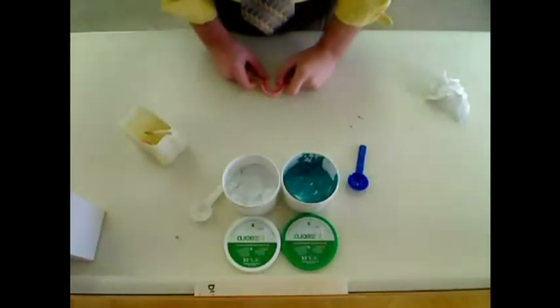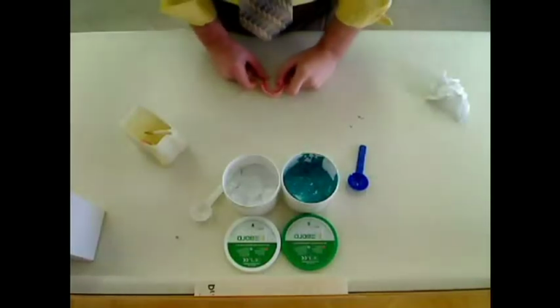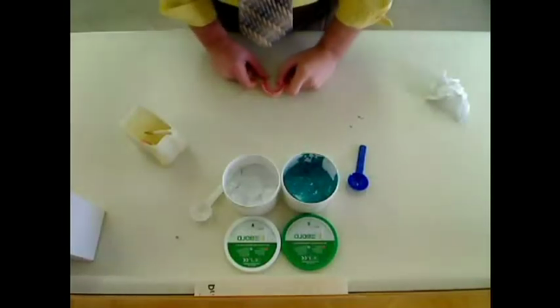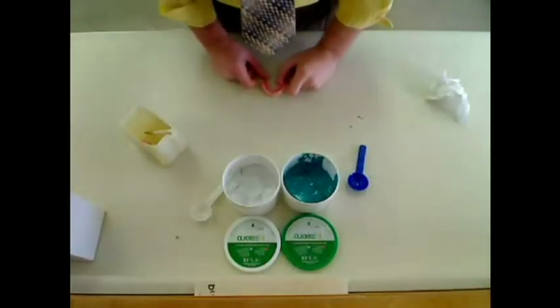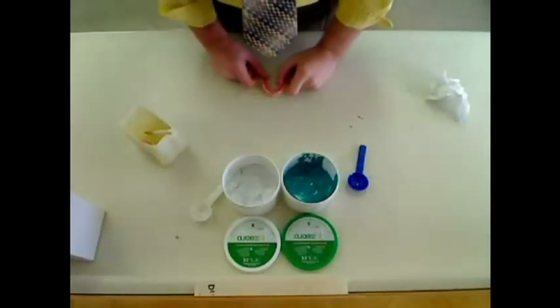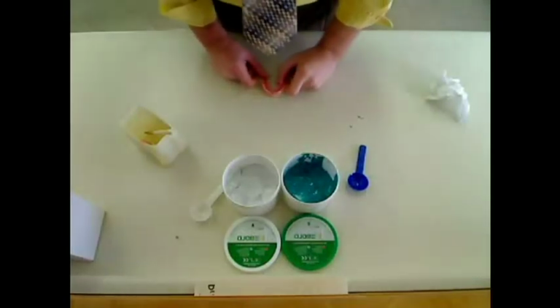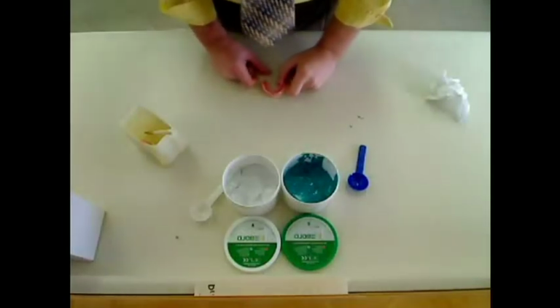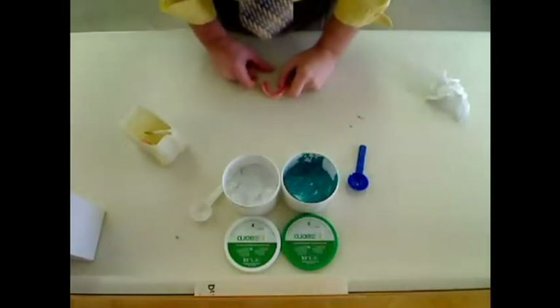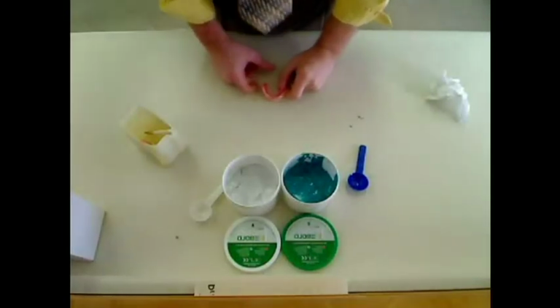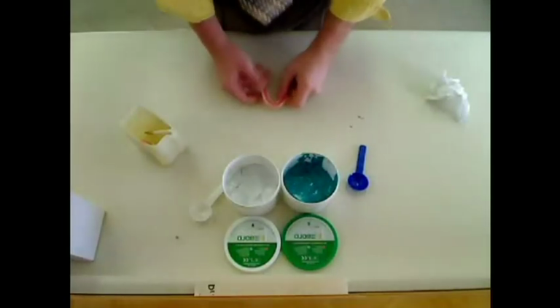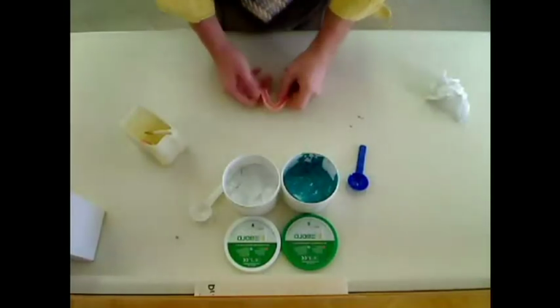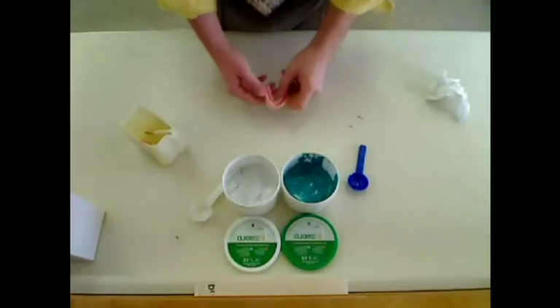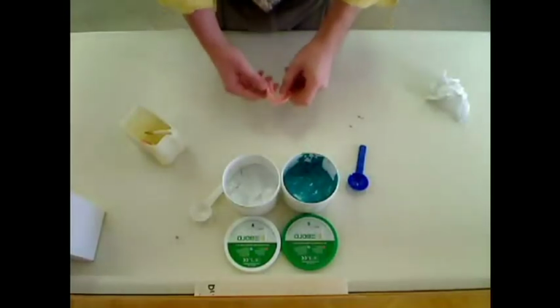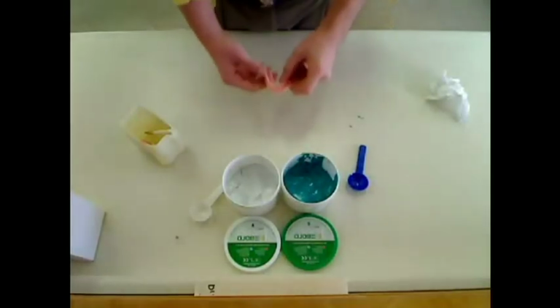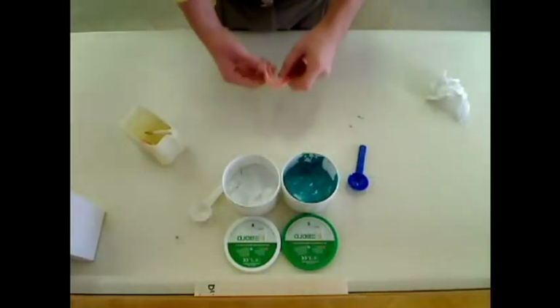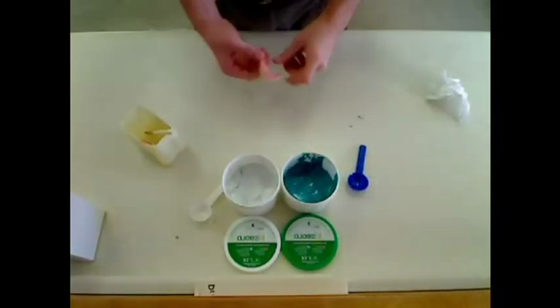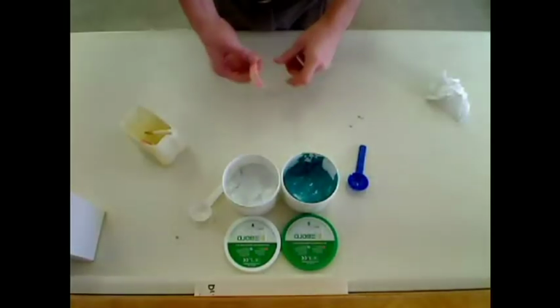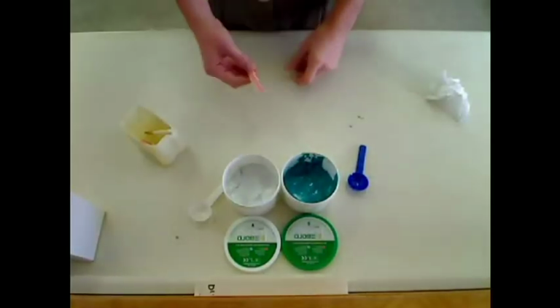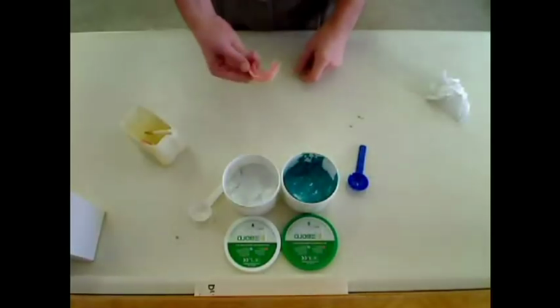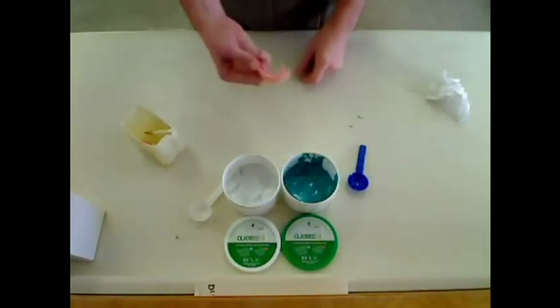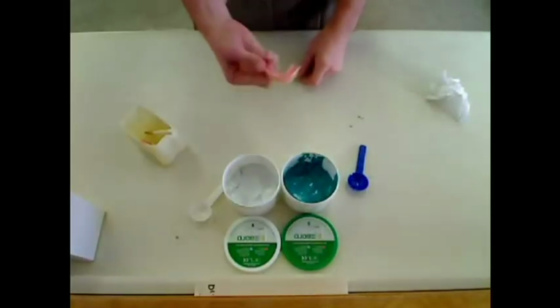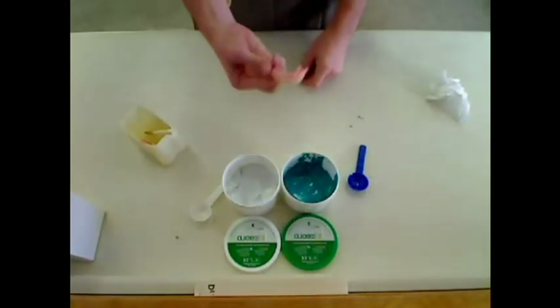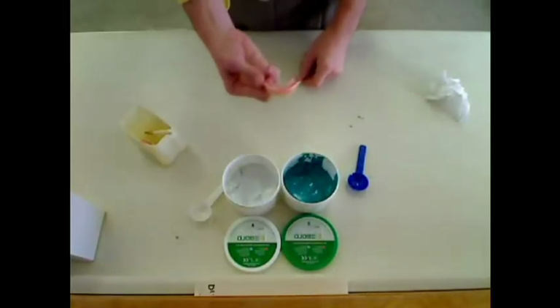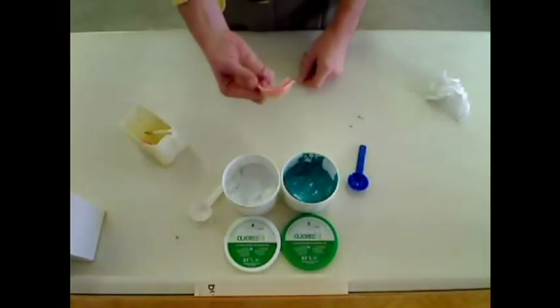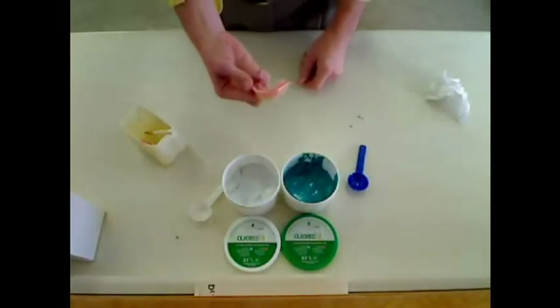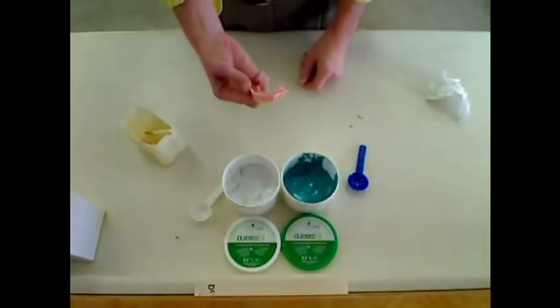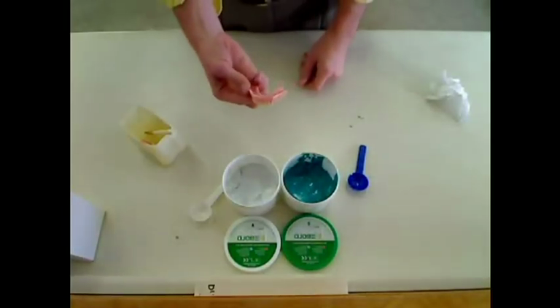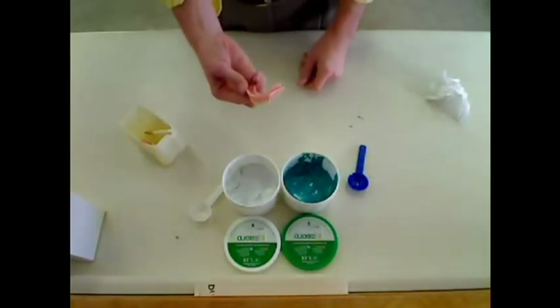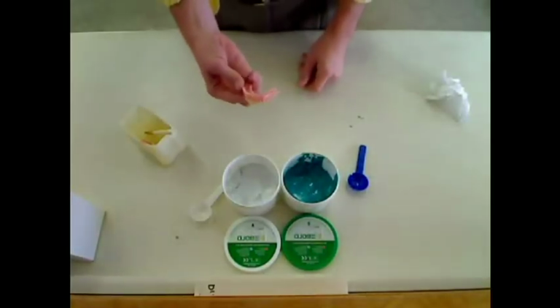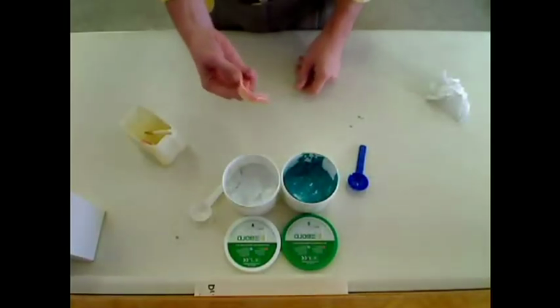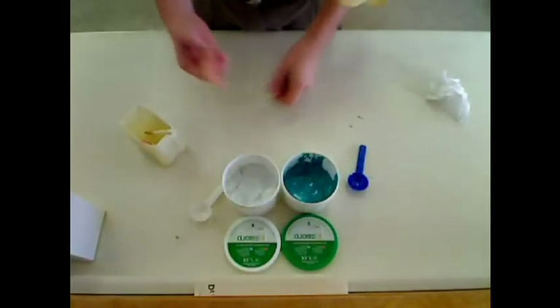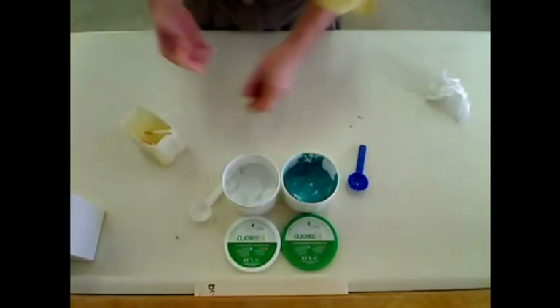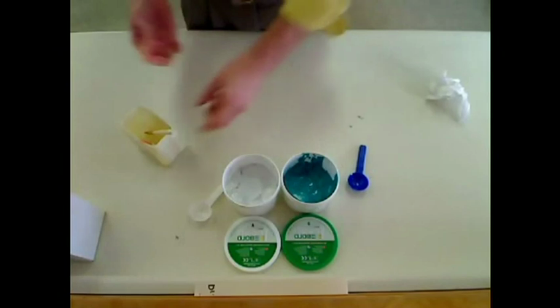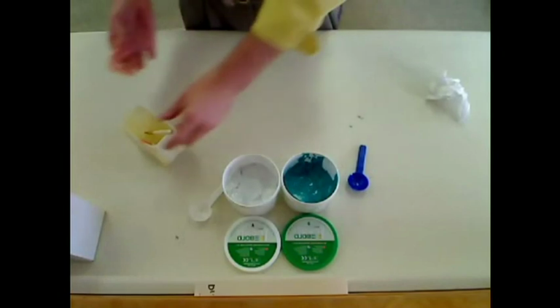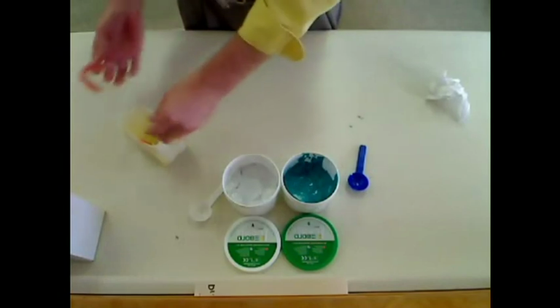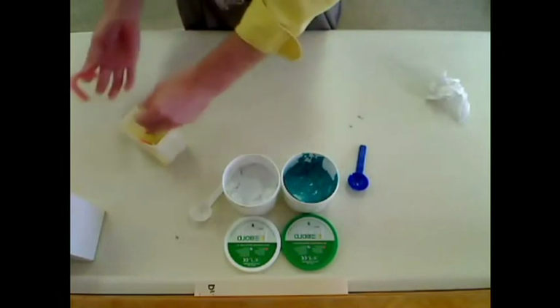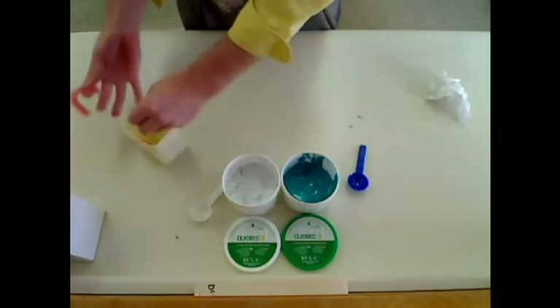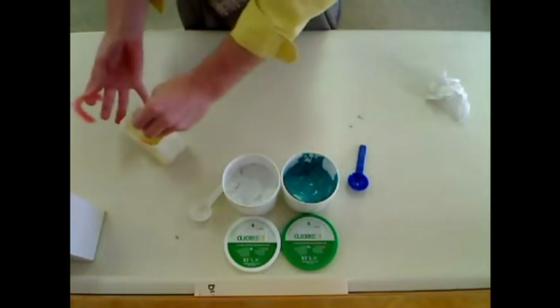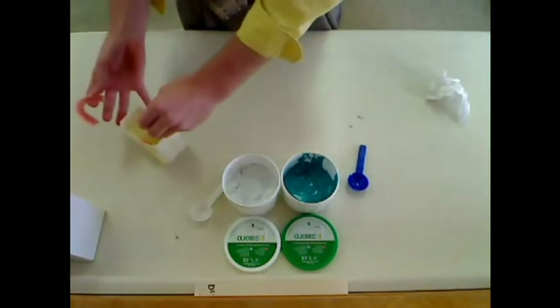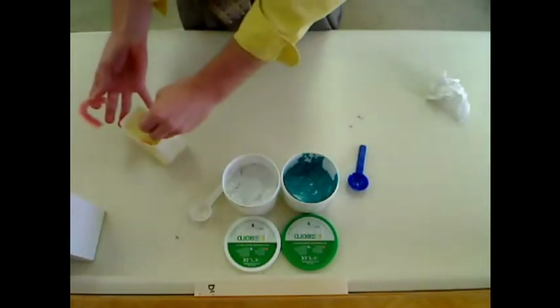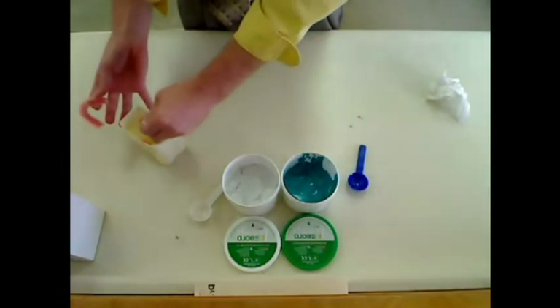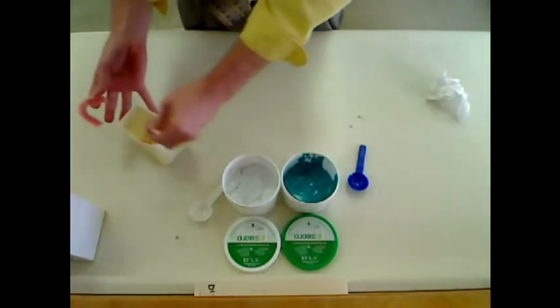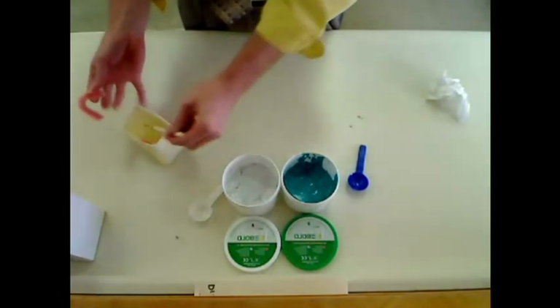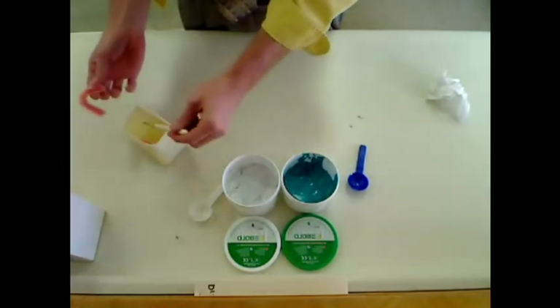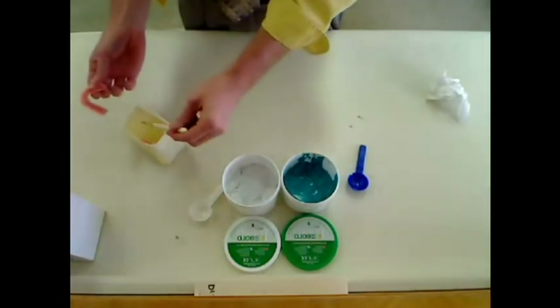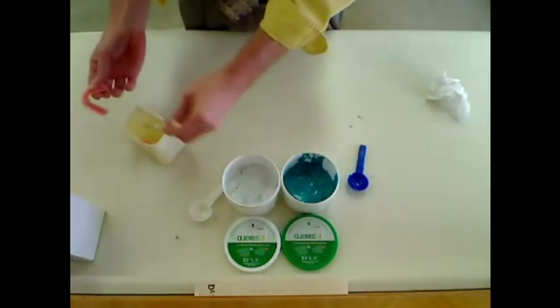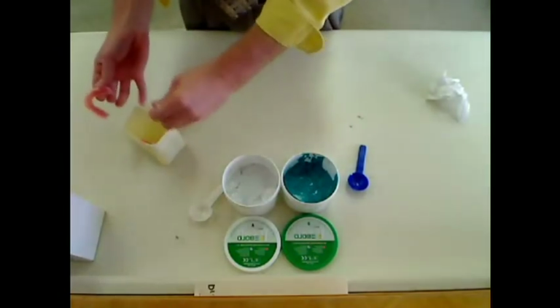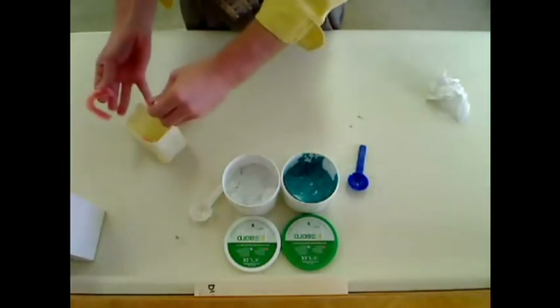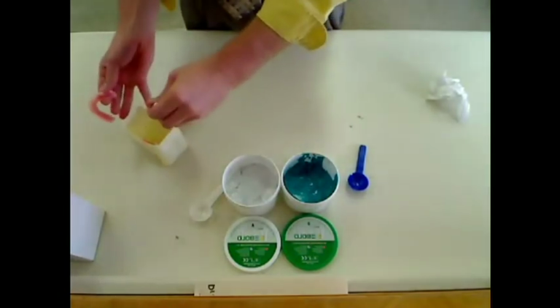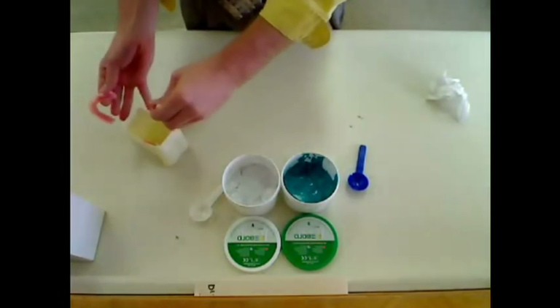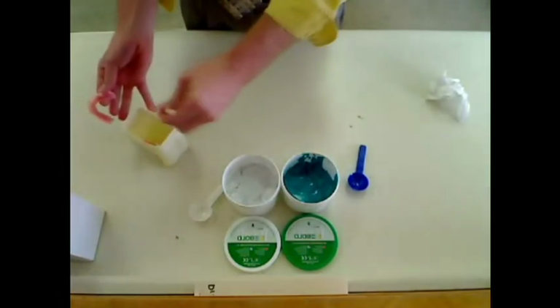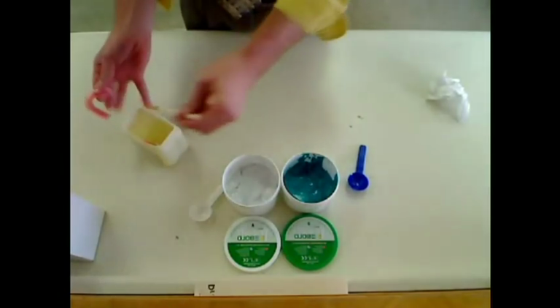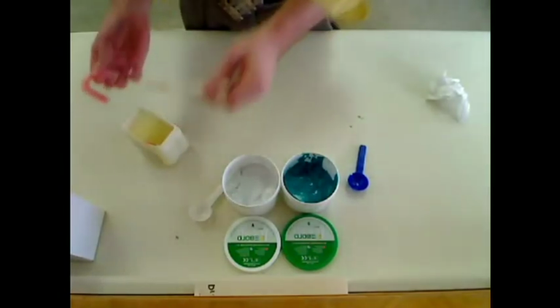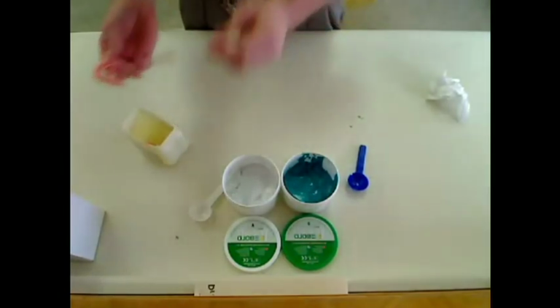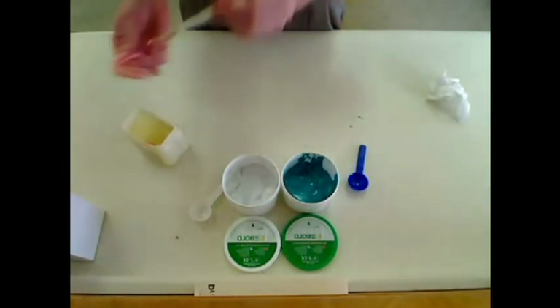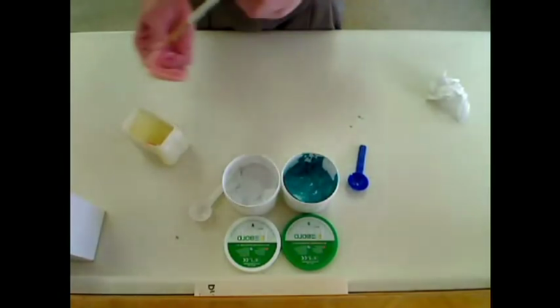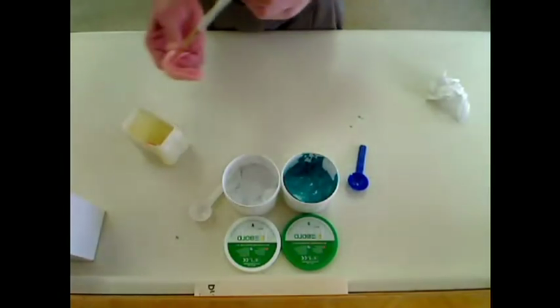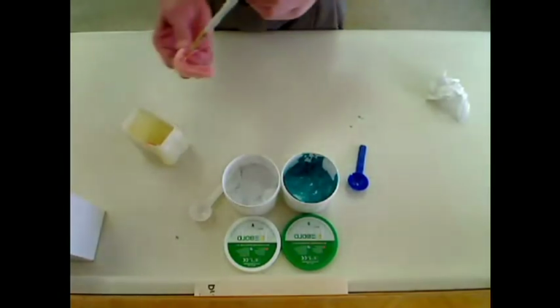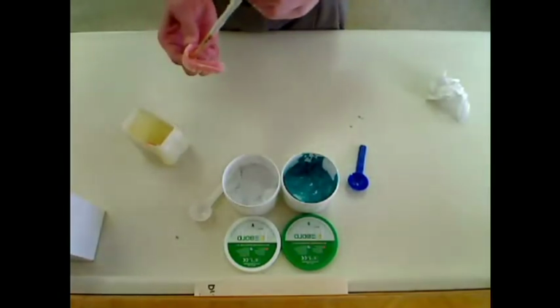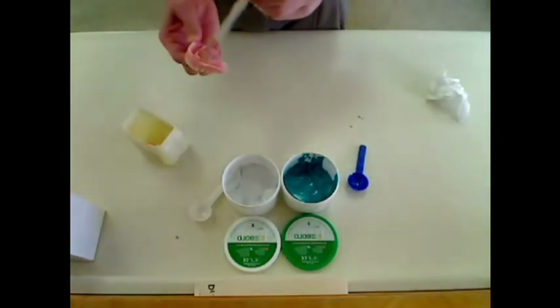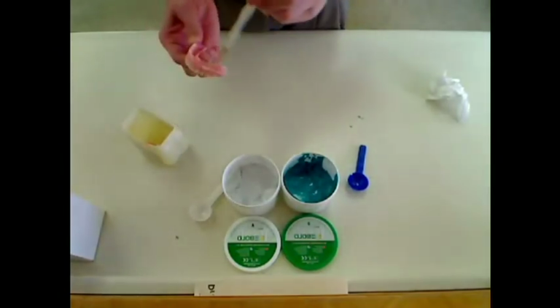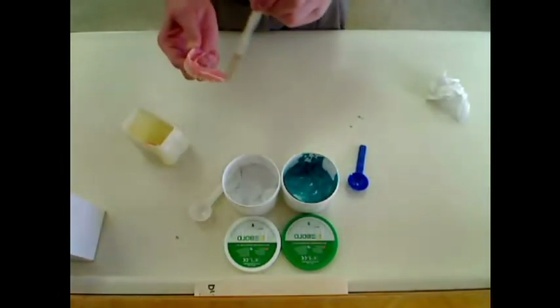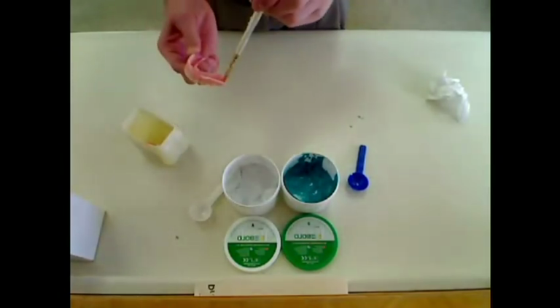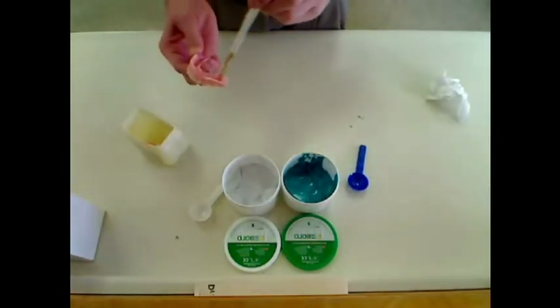Duplicating a denture for an aligner. First we're going to start with the denture. I'm going to Vaseline the underside of the denture.